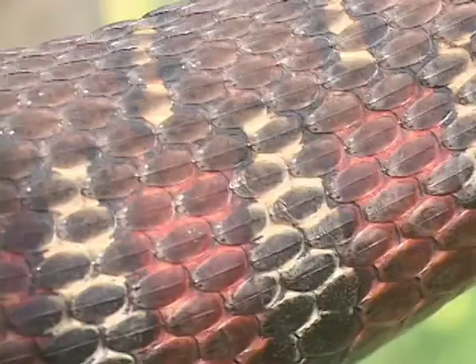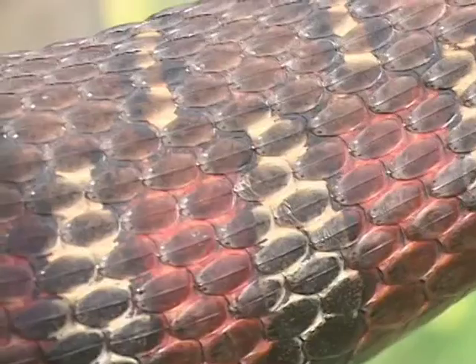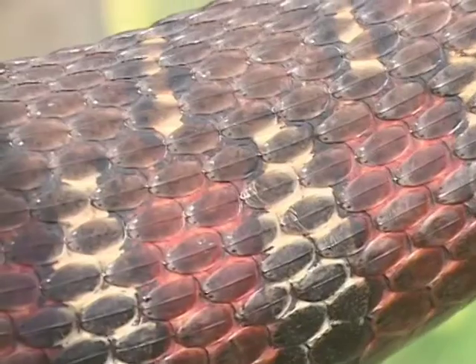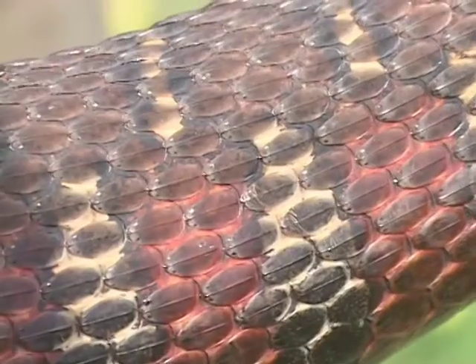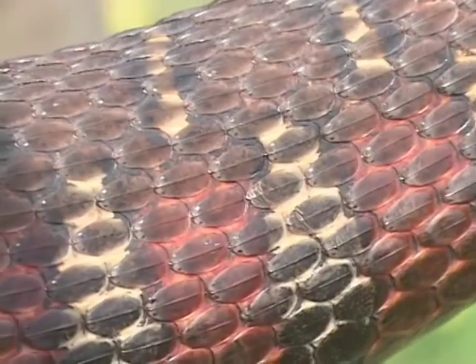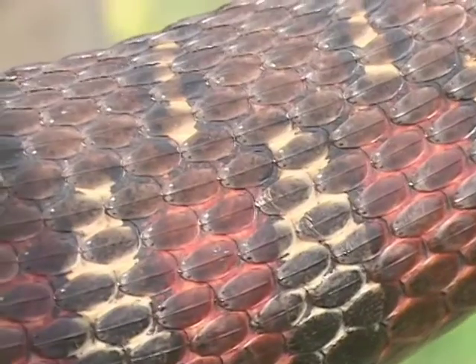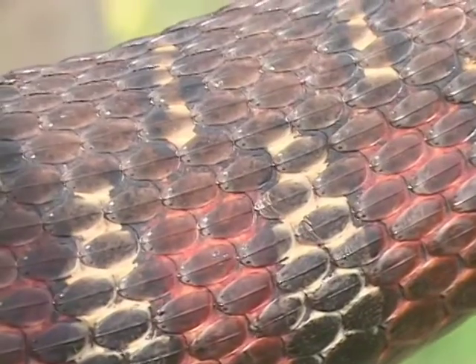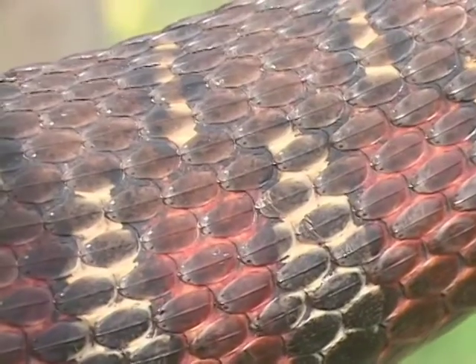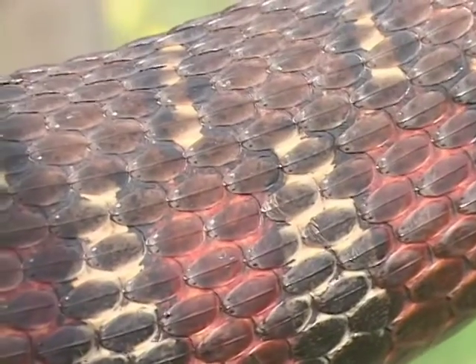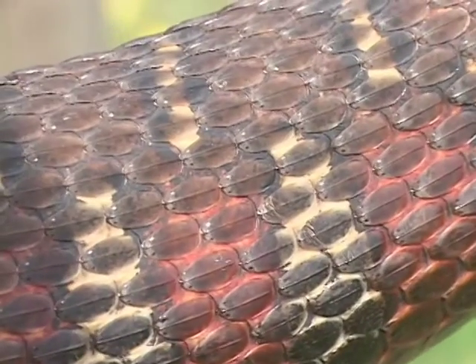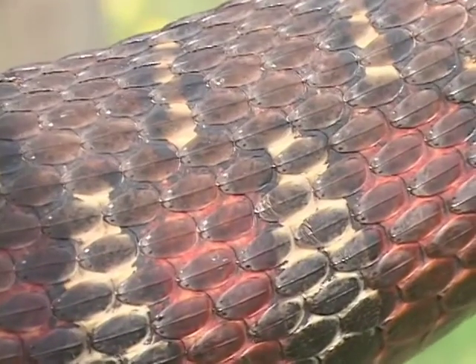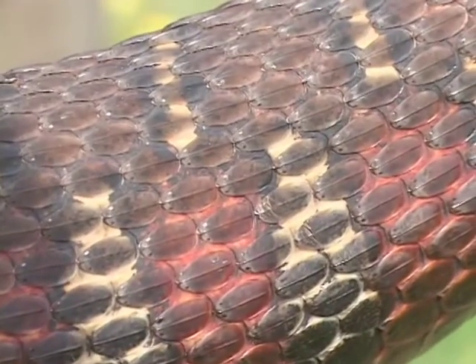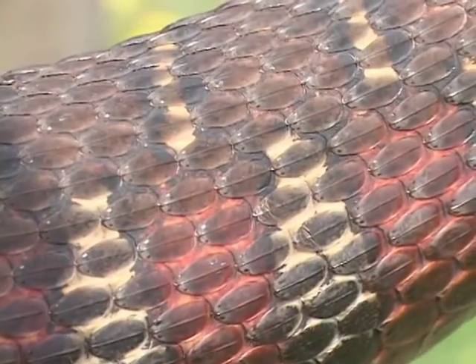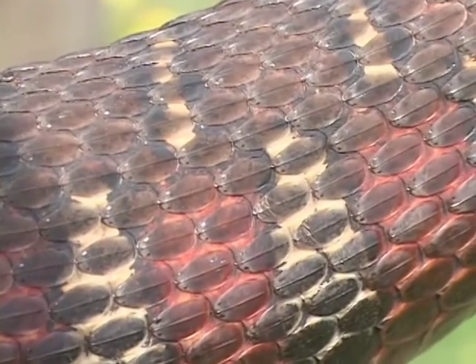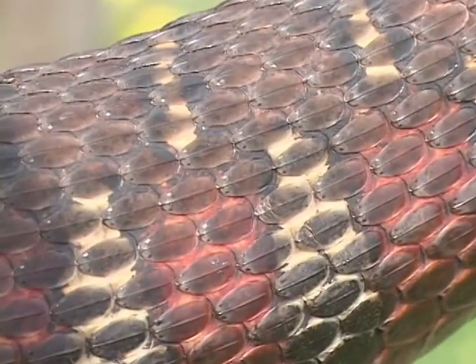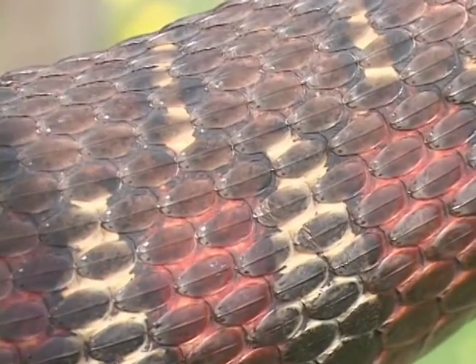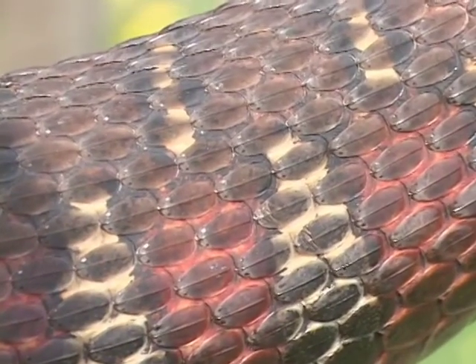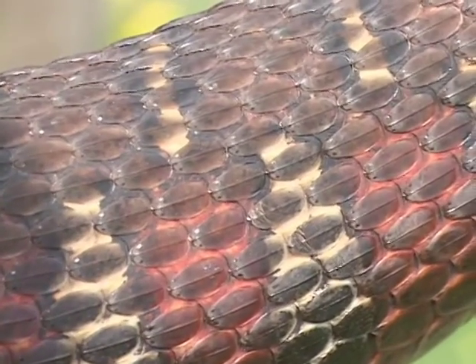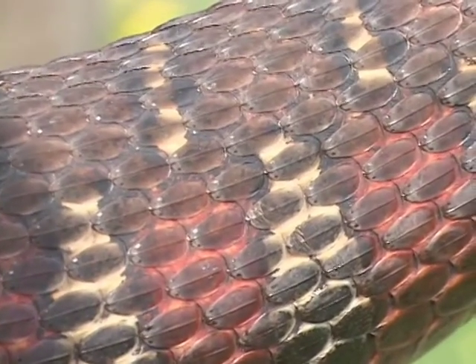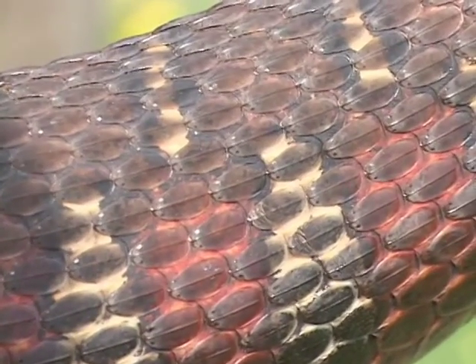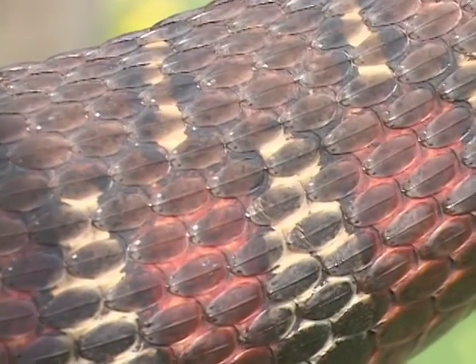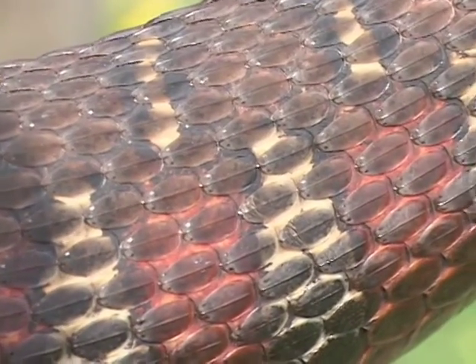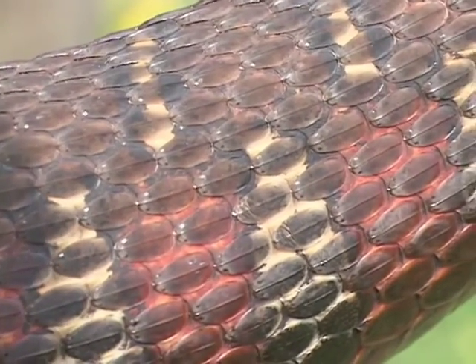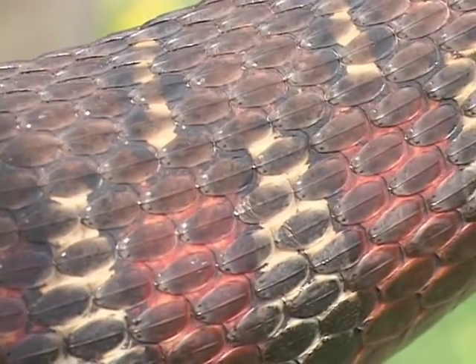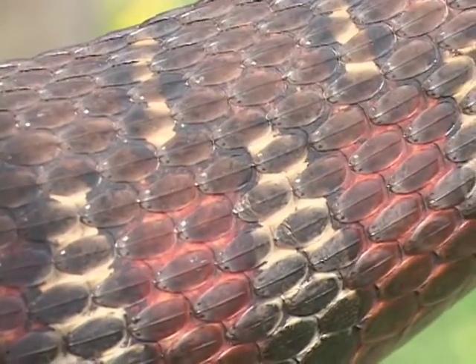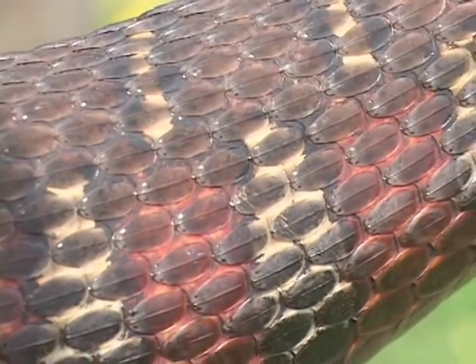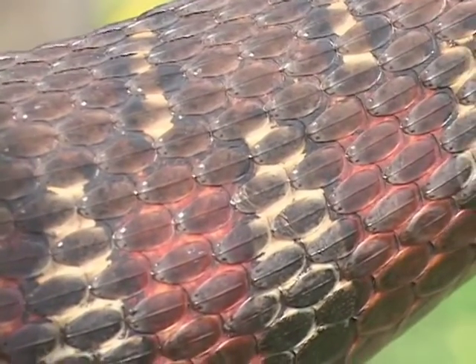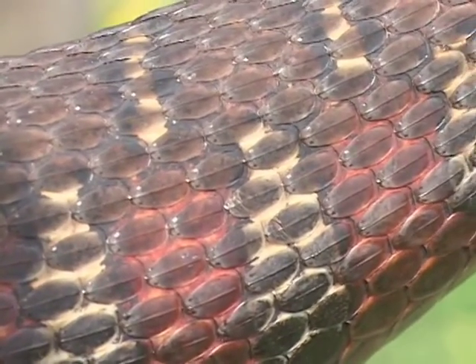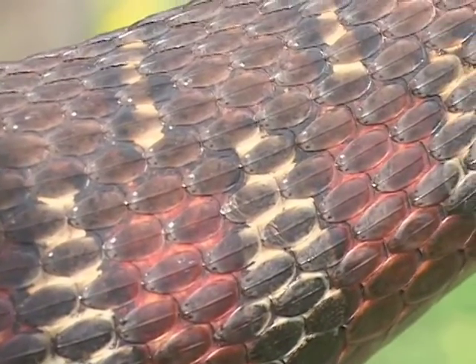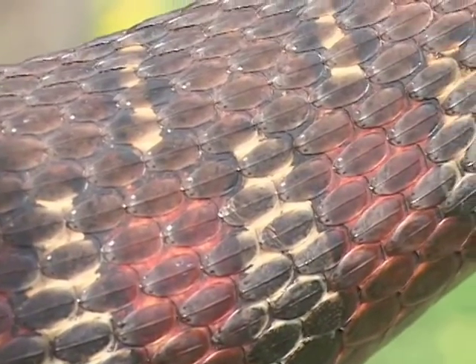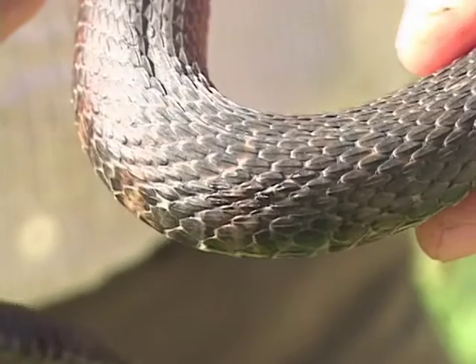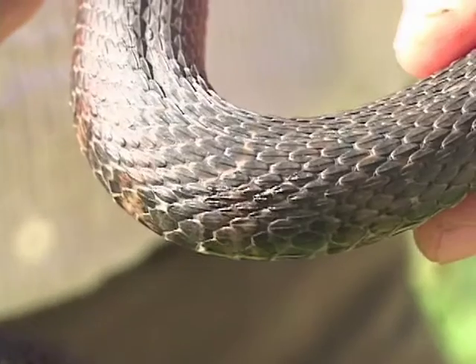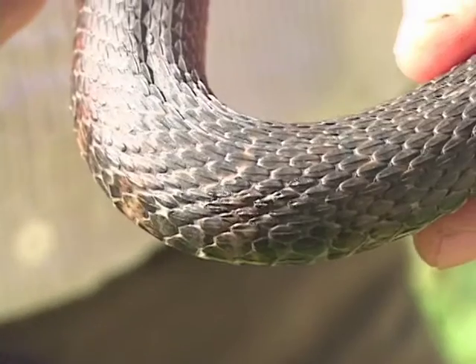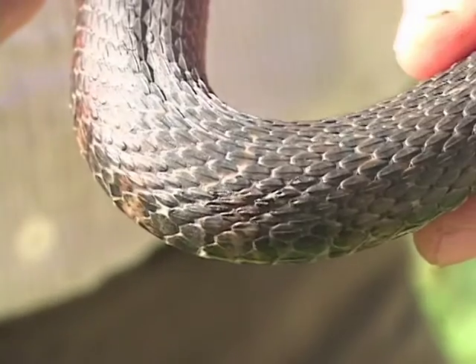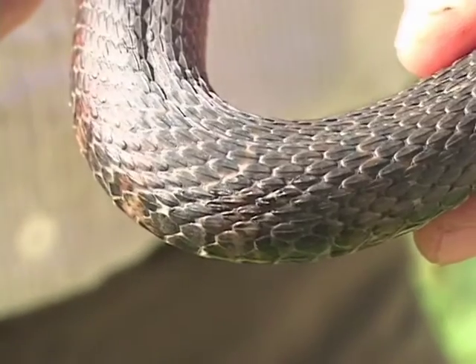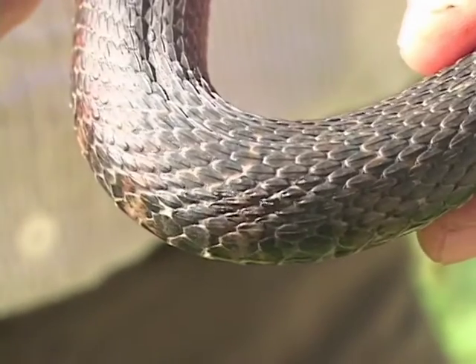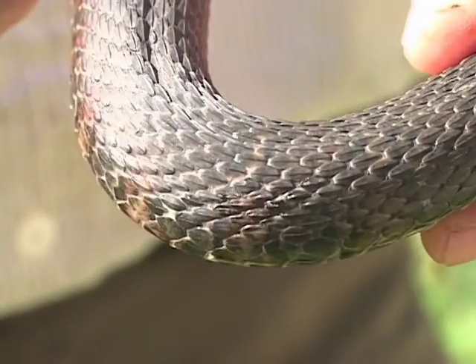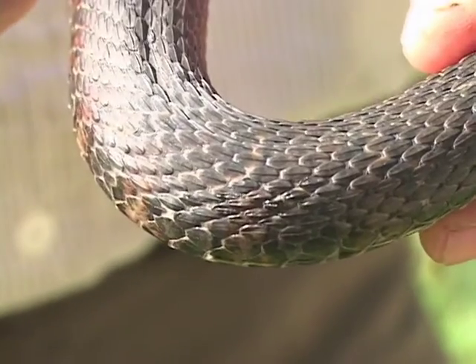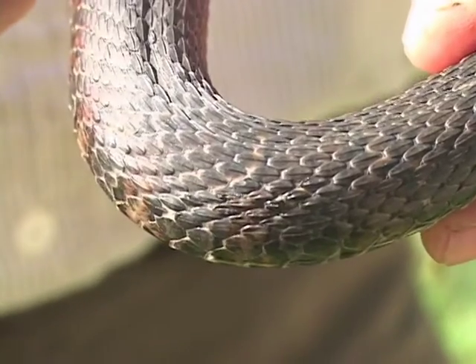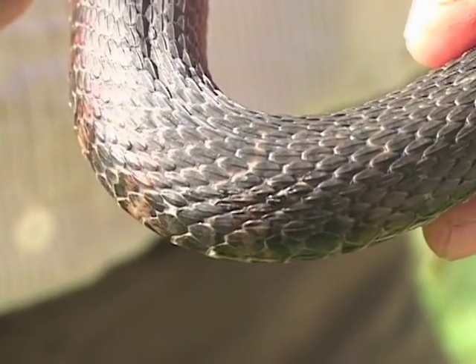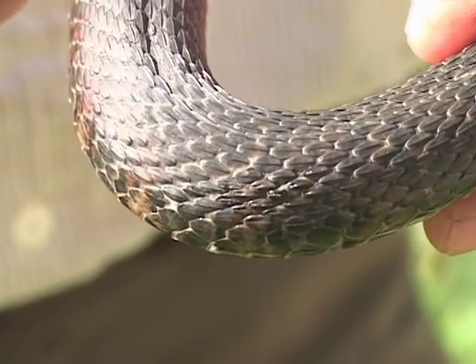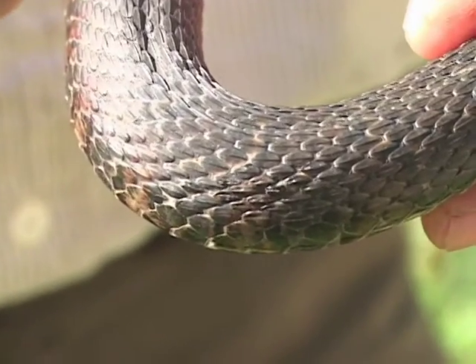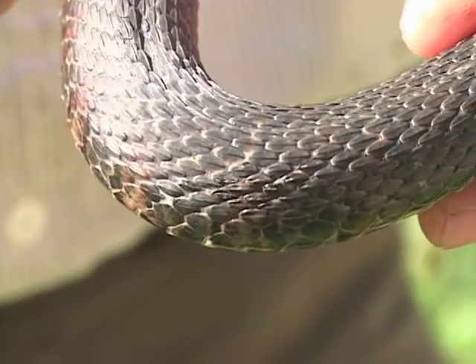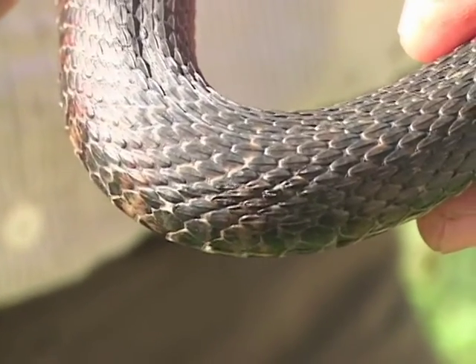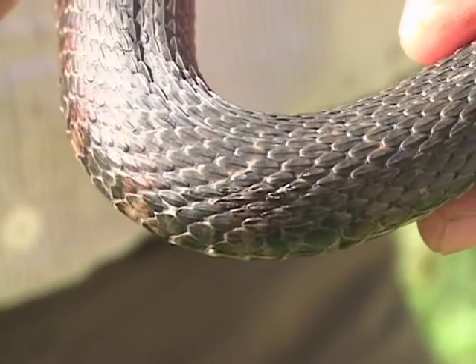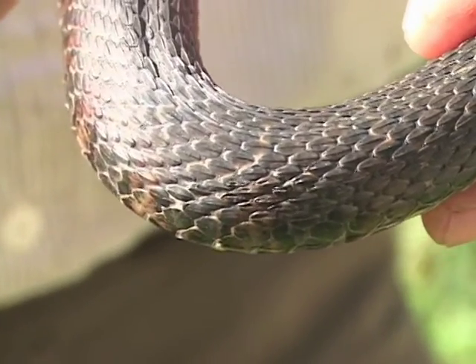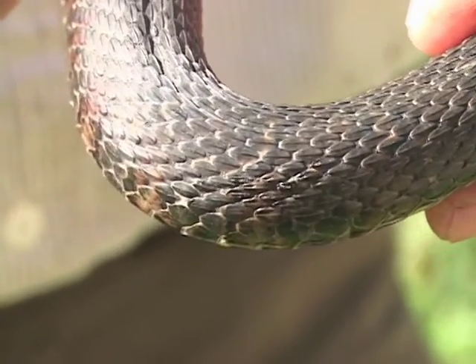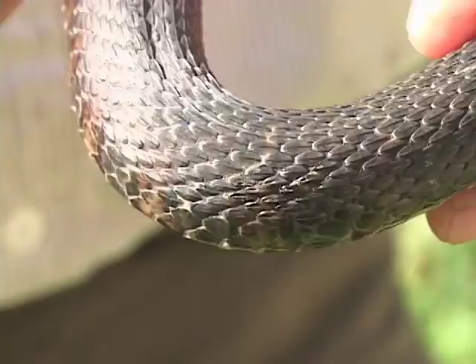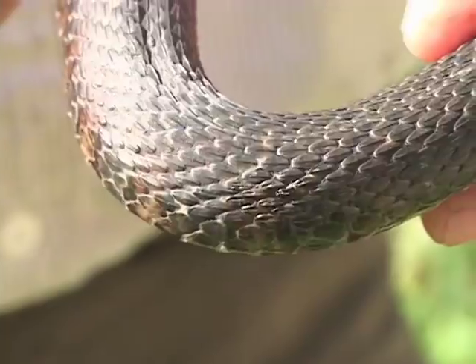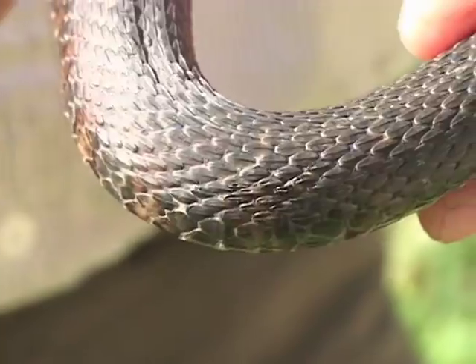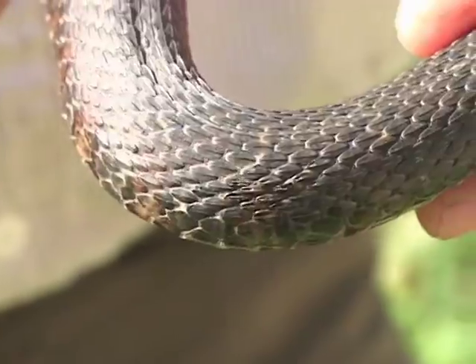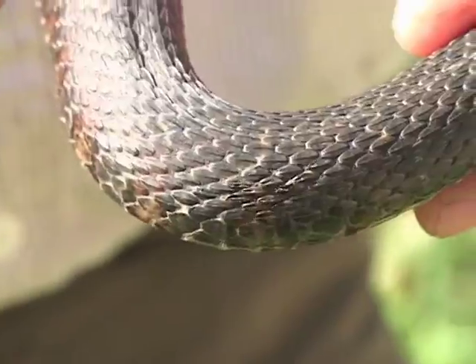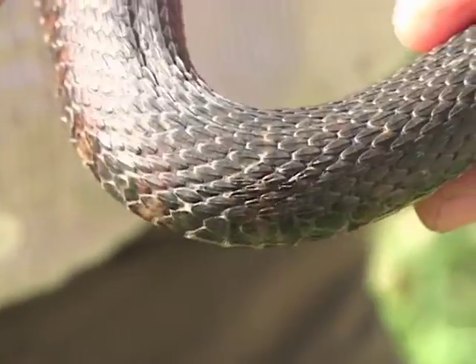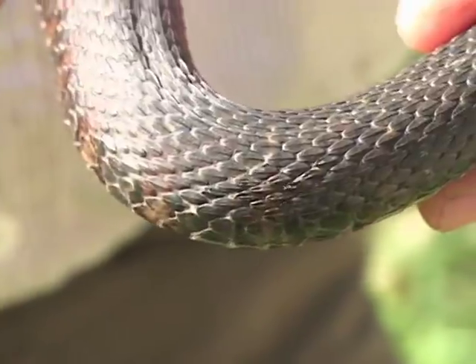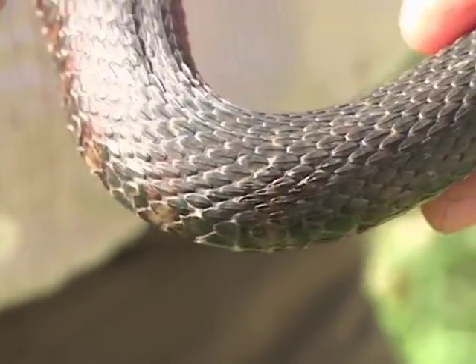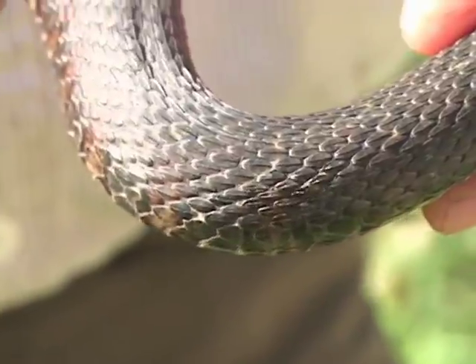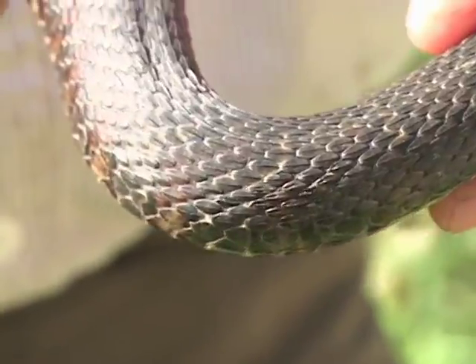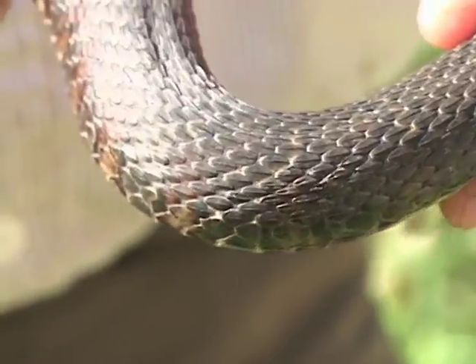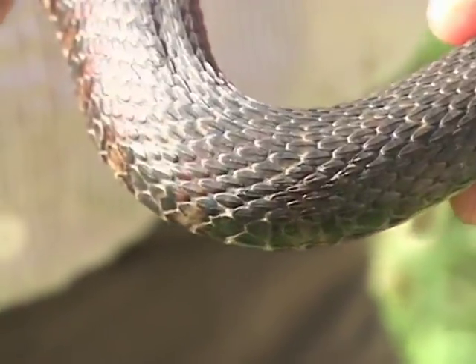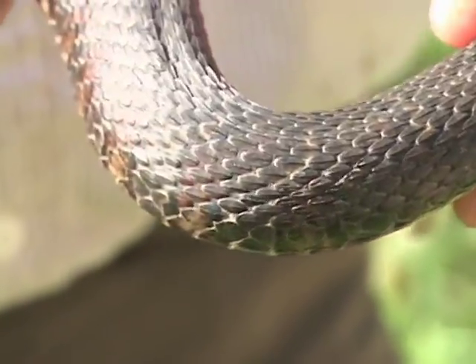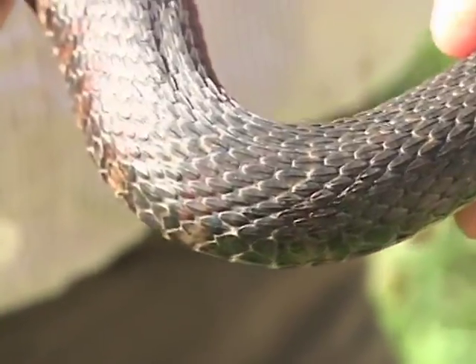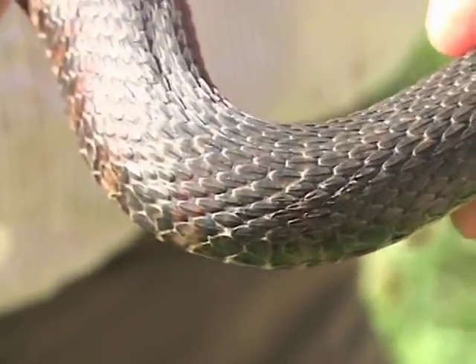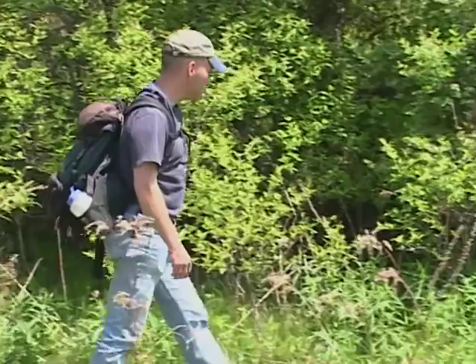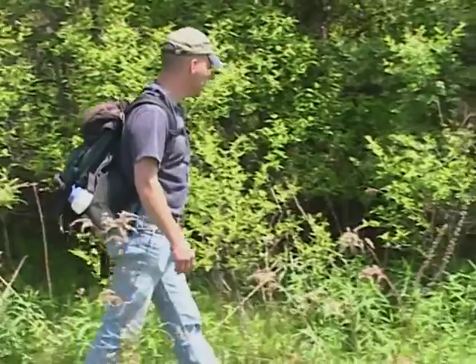As a general rule in Vermont, the snakes that have keels give live birth, and the ones that have smooth scales that feel like leather lay eggs.